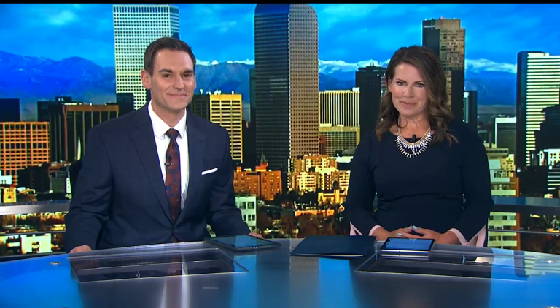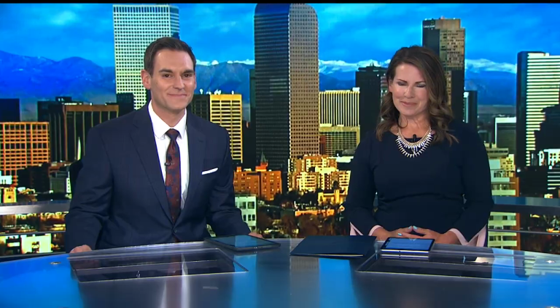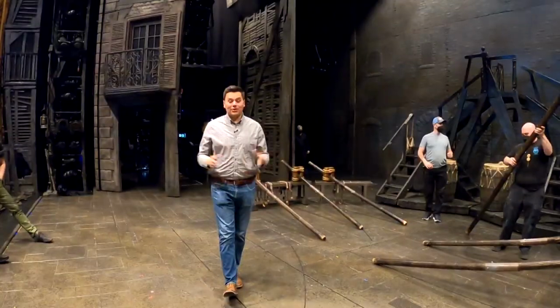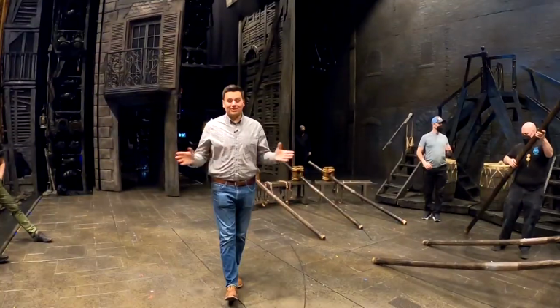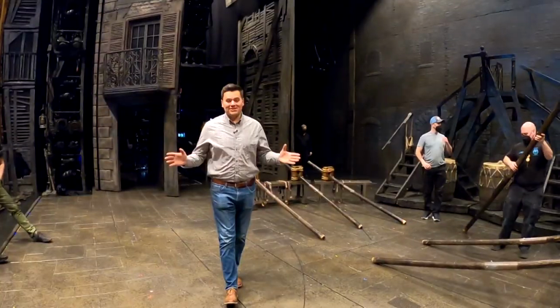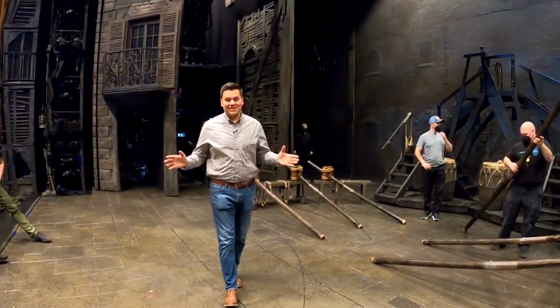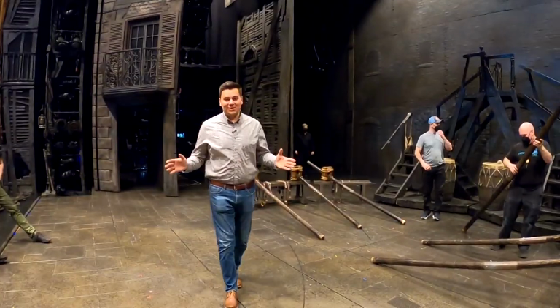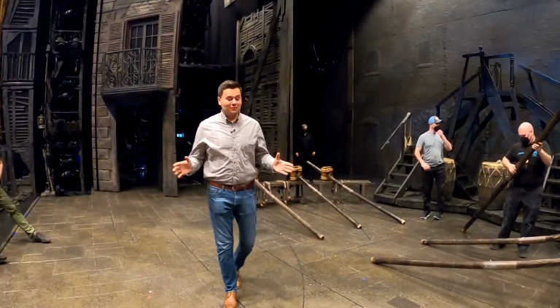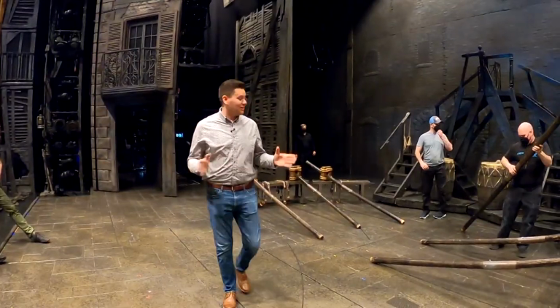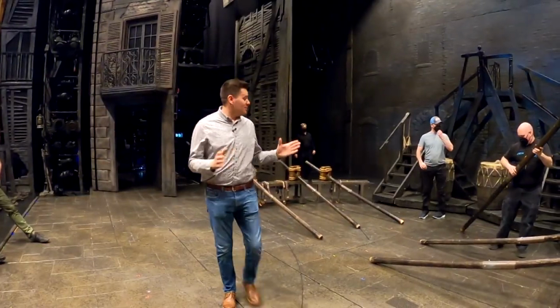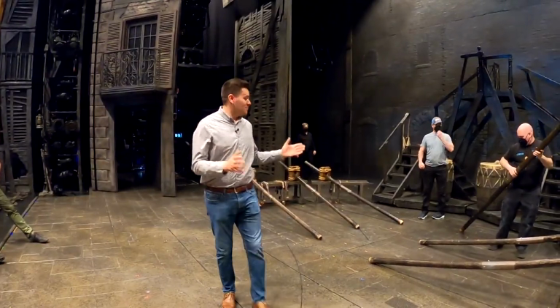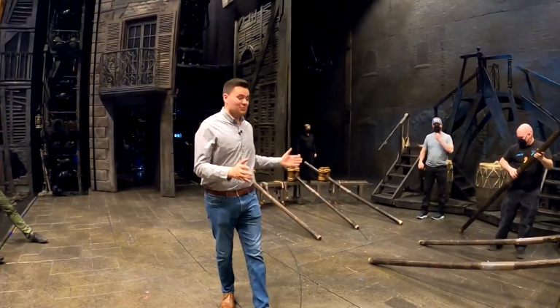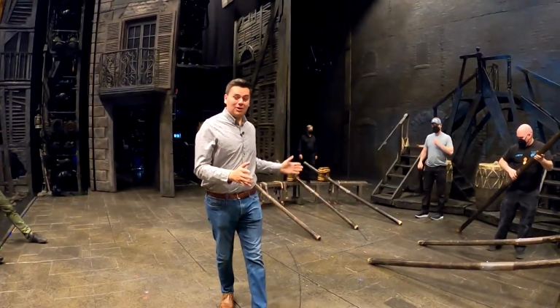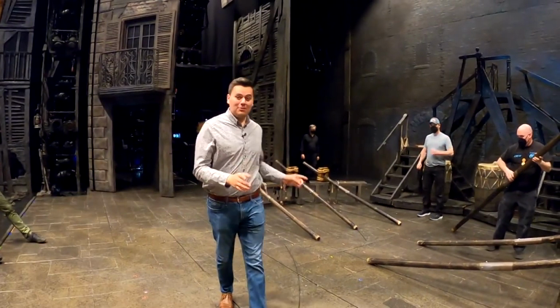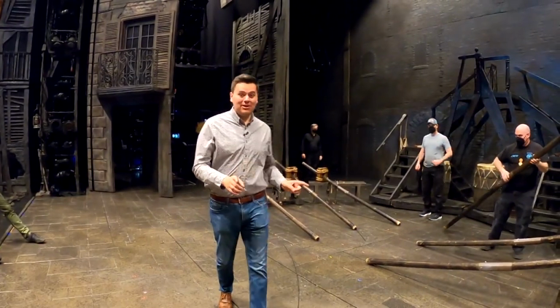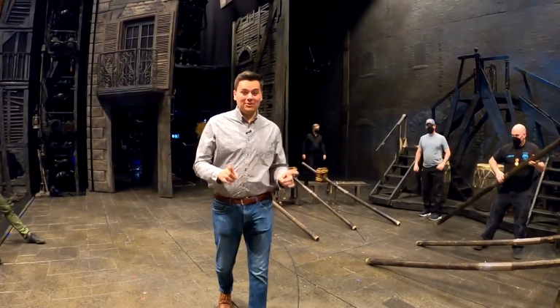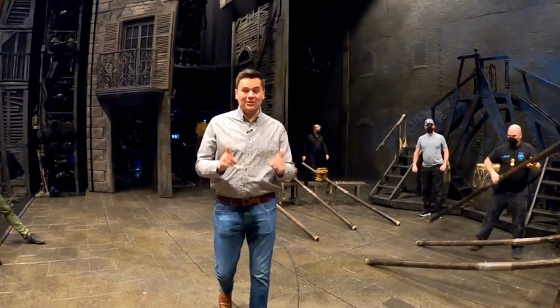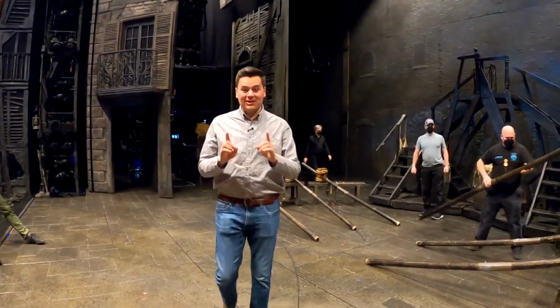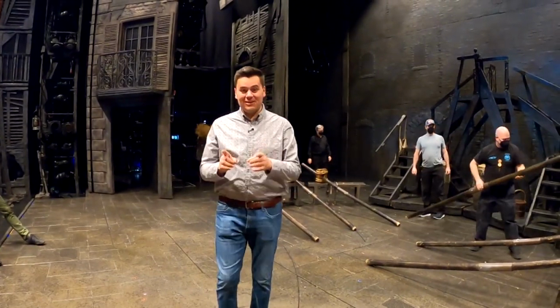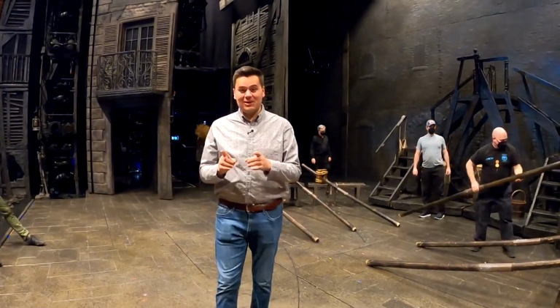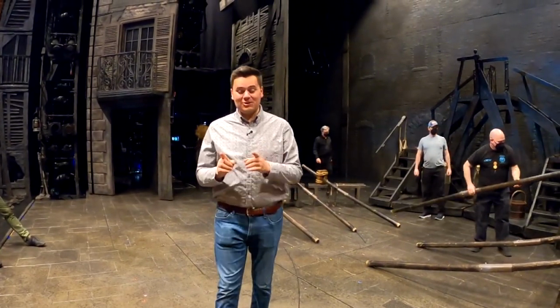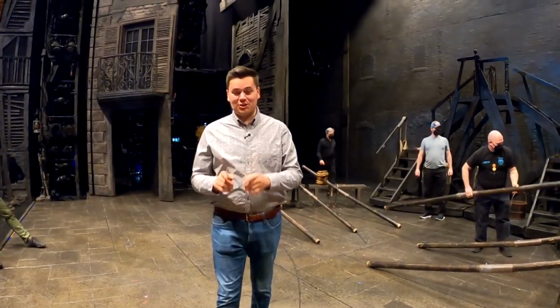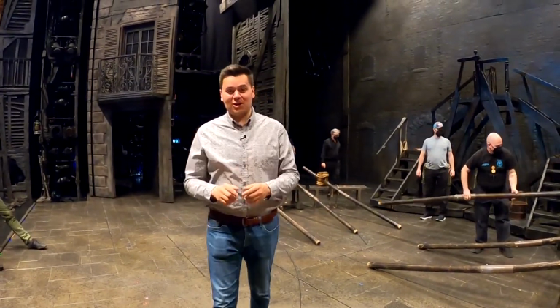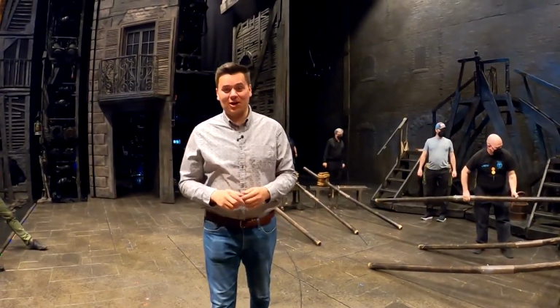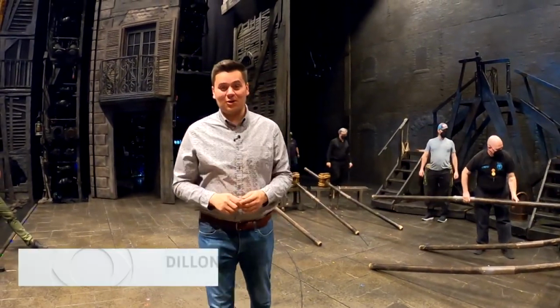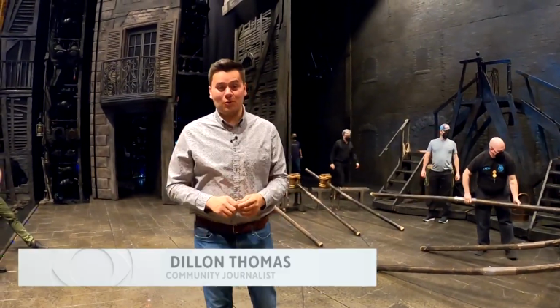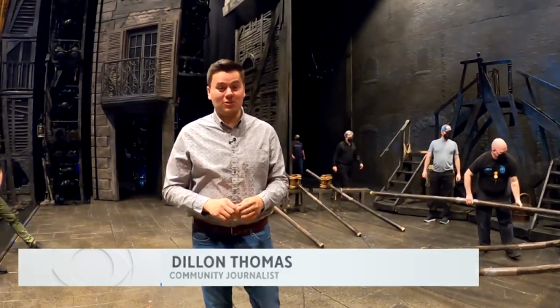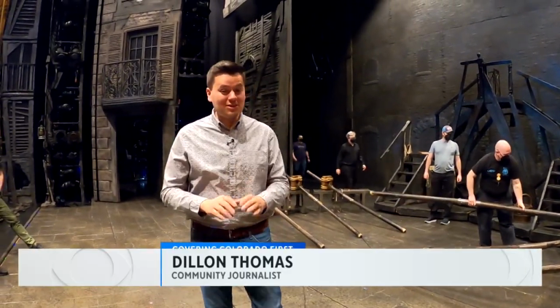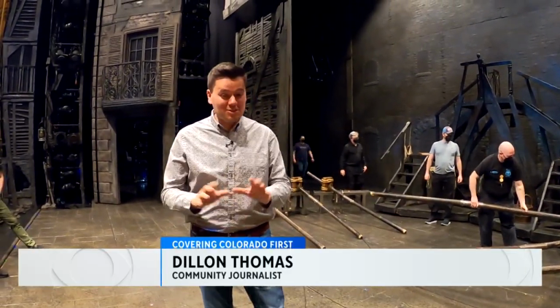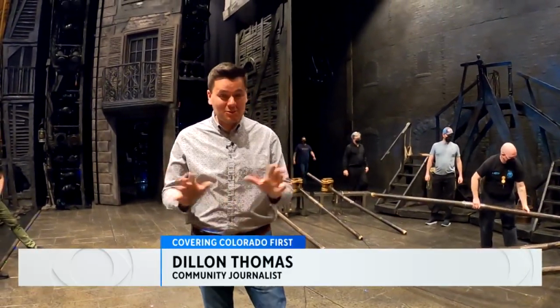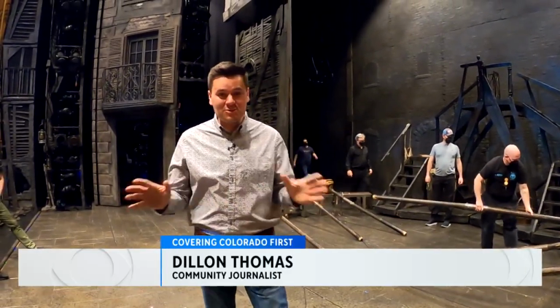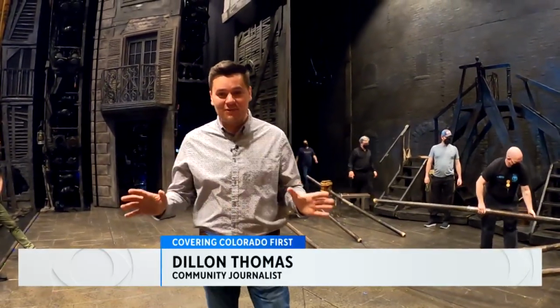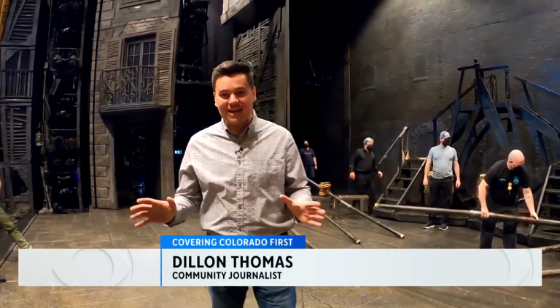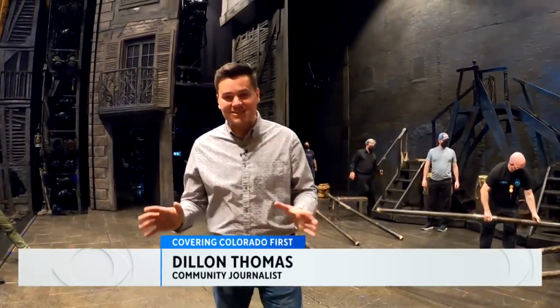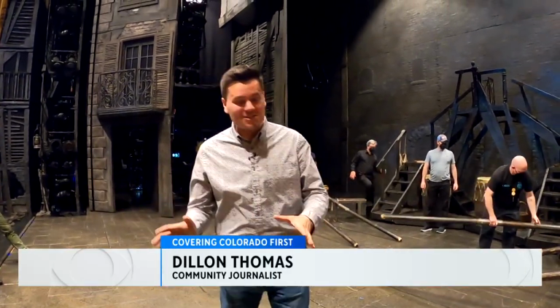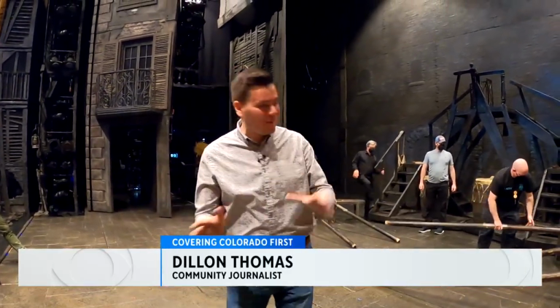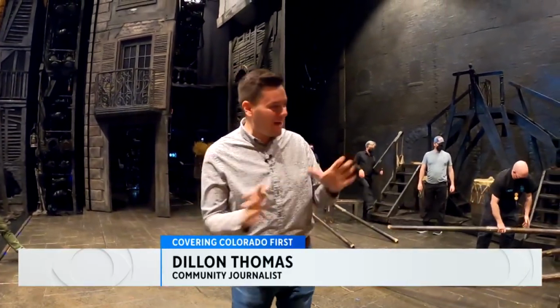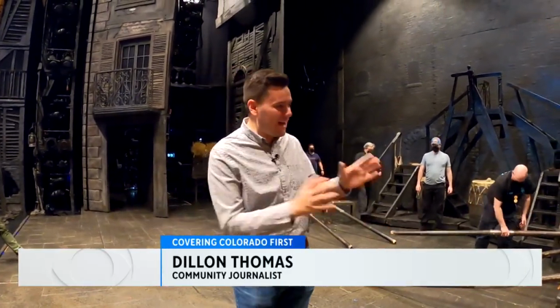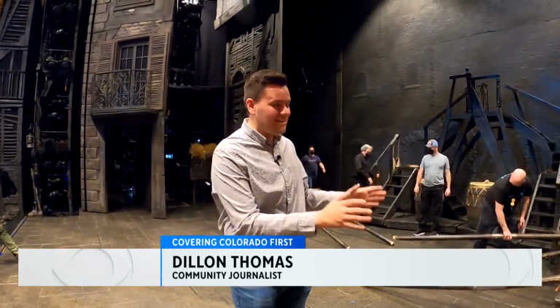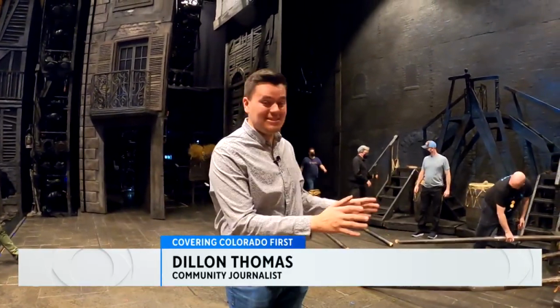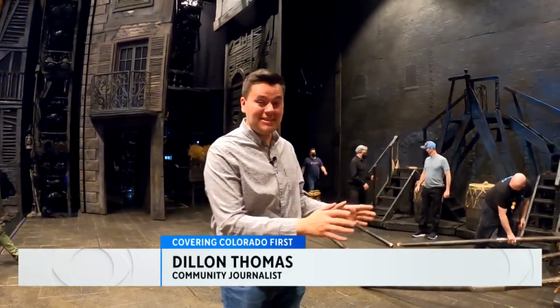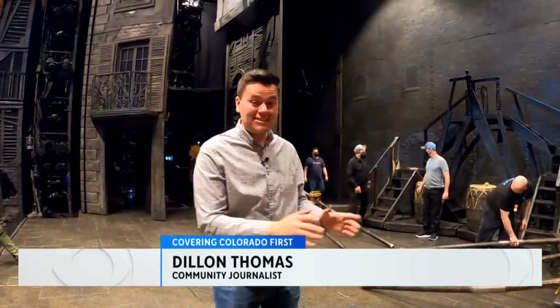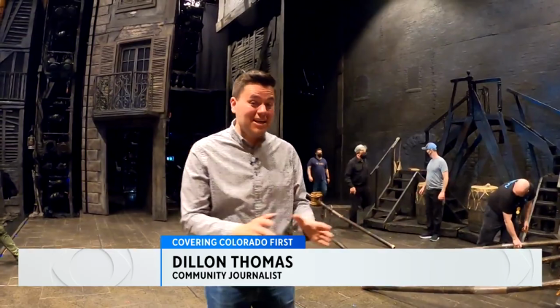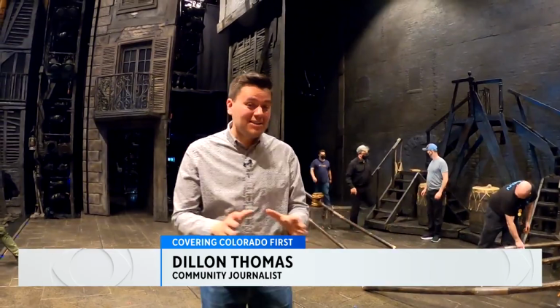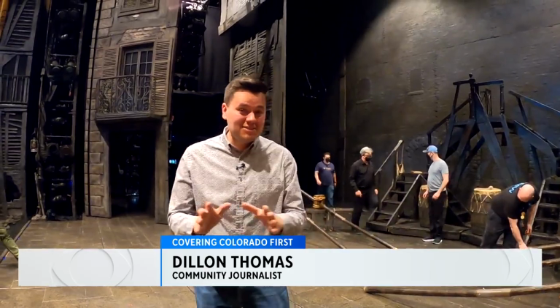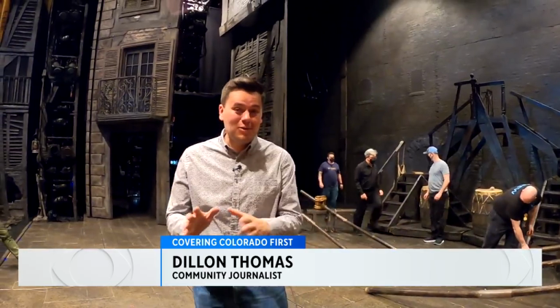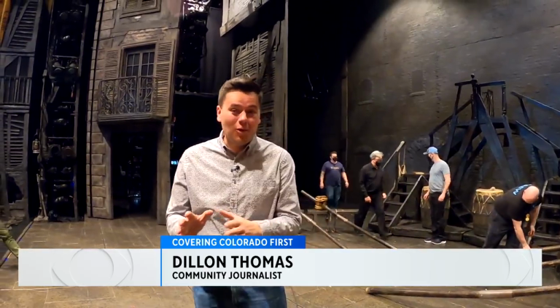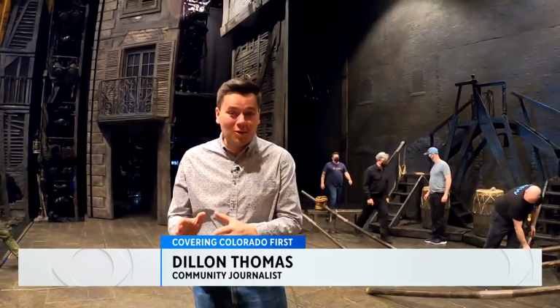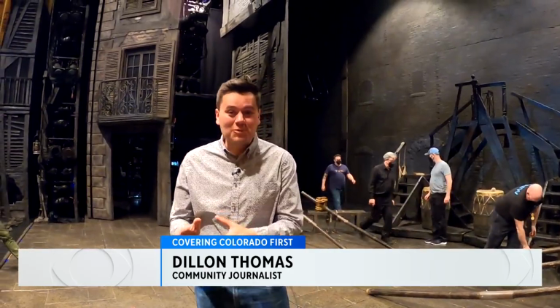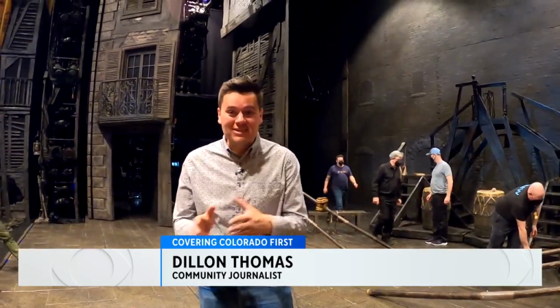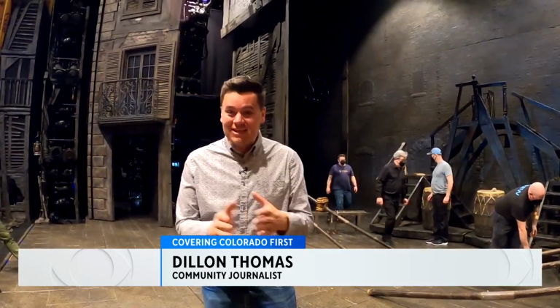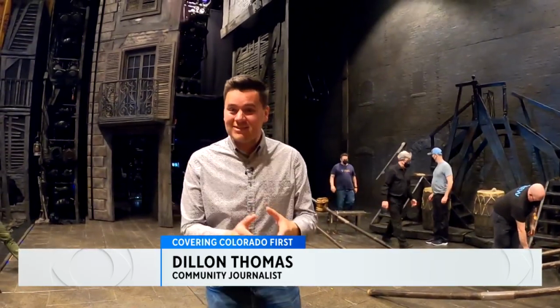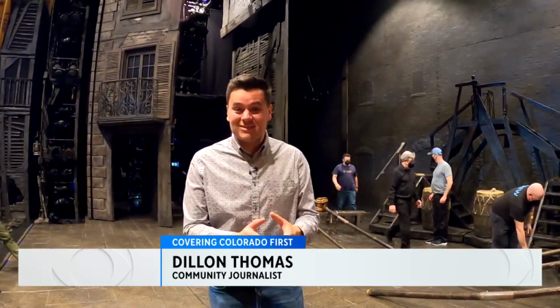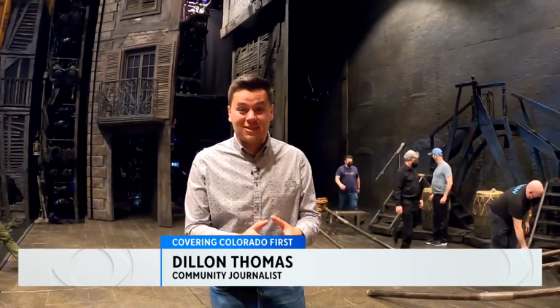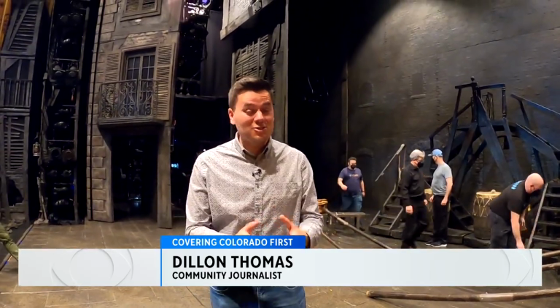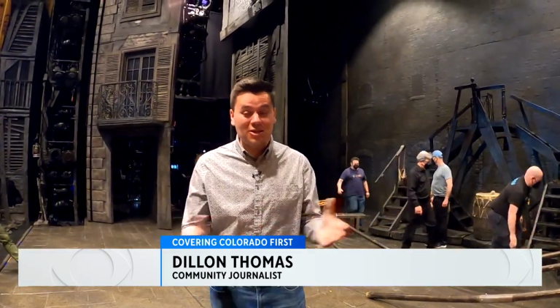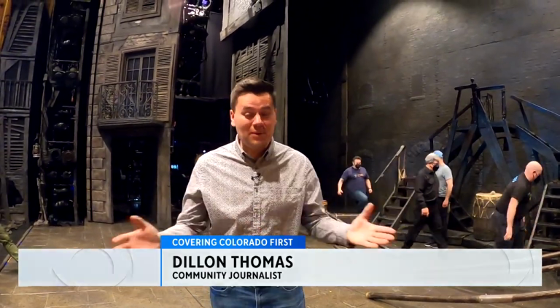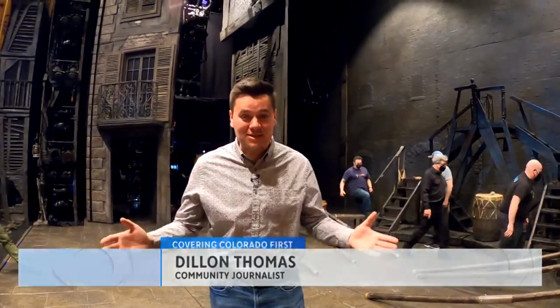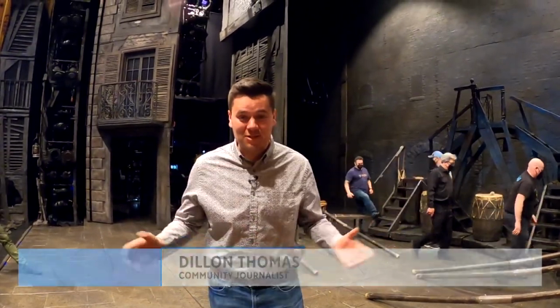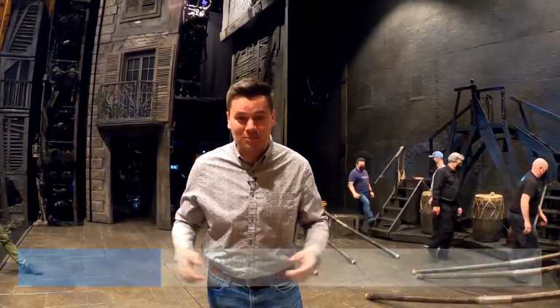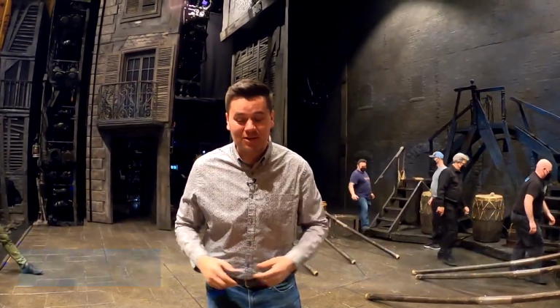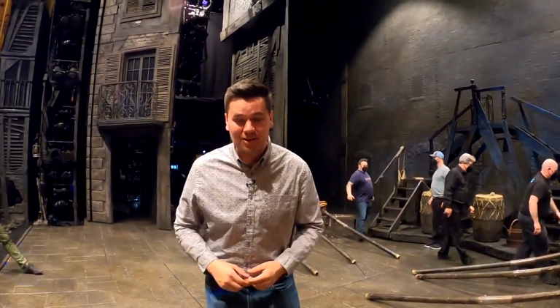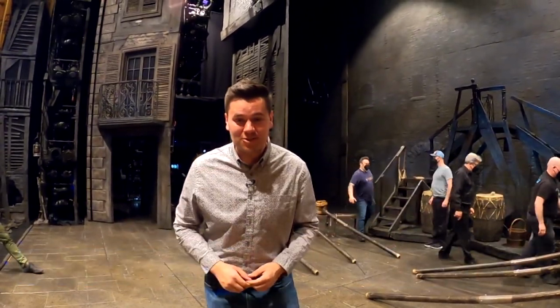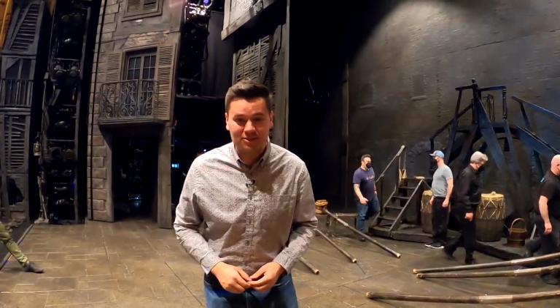We're on the set of Les Miserables here in Chicago with exclusive access behind the scenes to see what goes into such an amazing production.